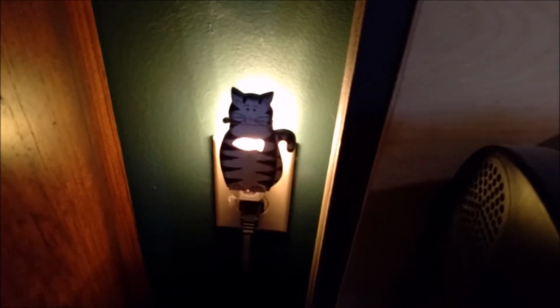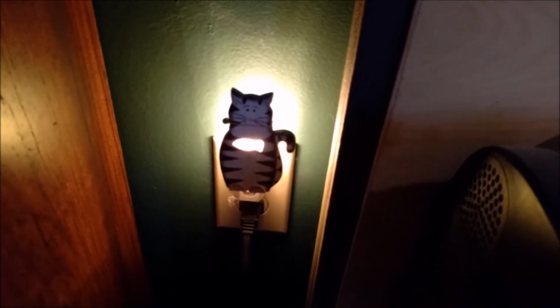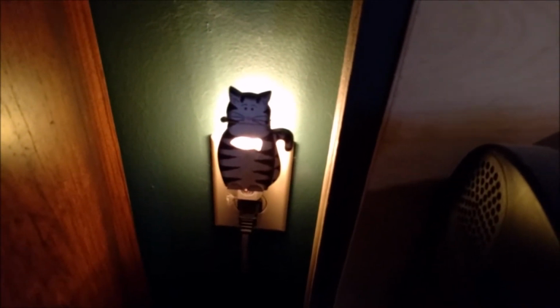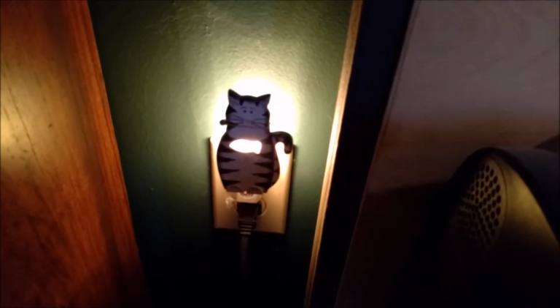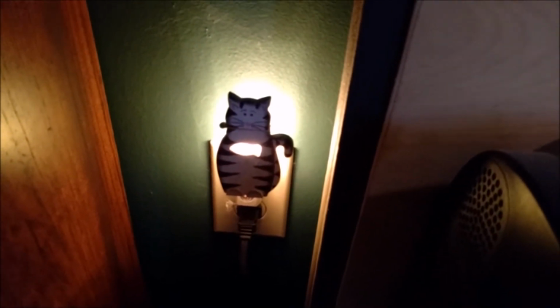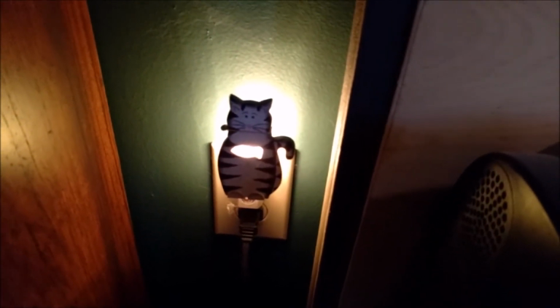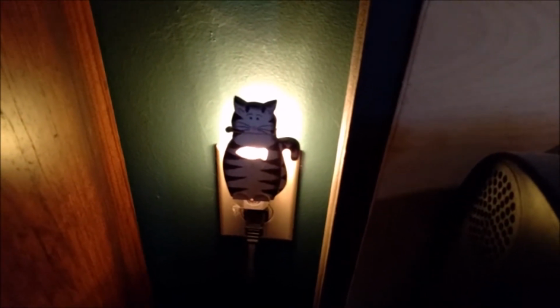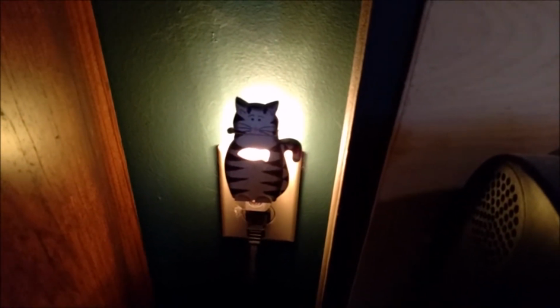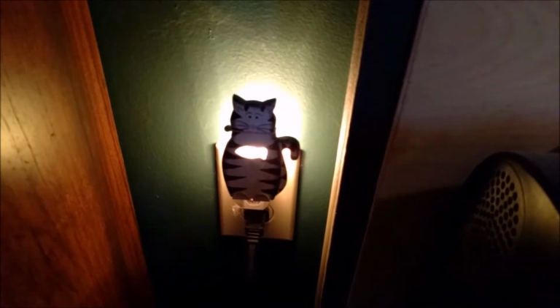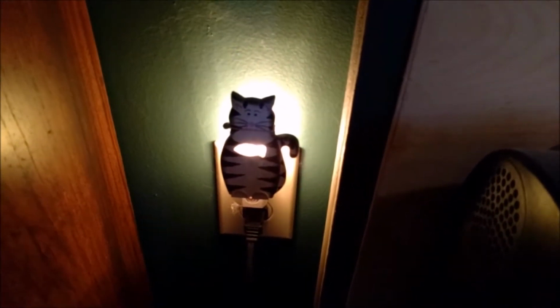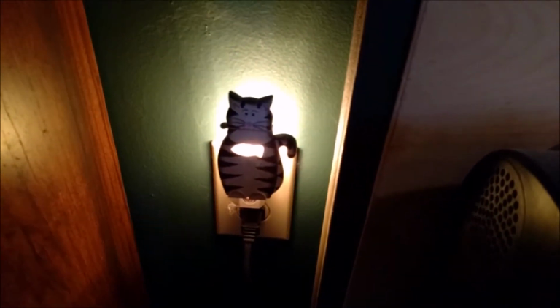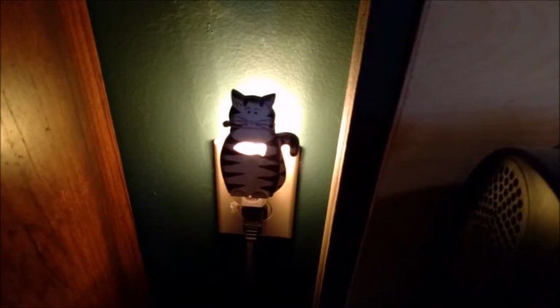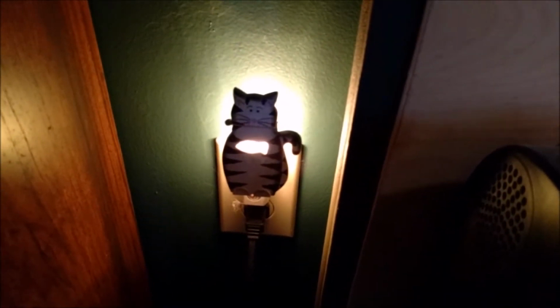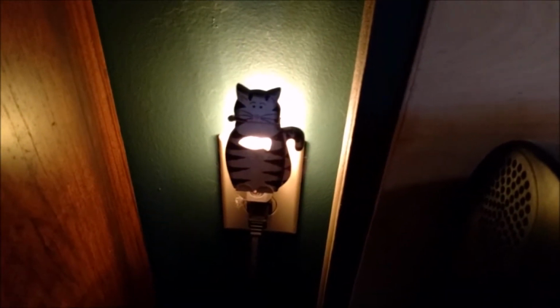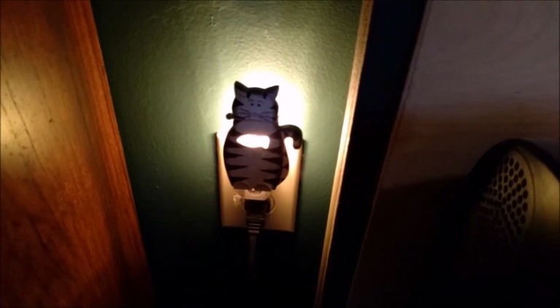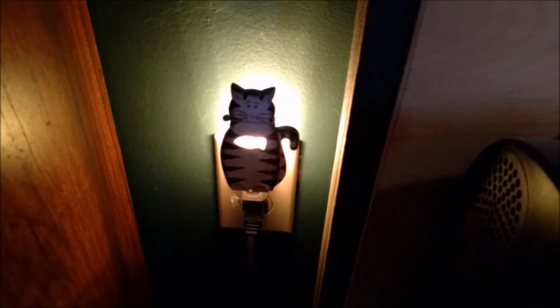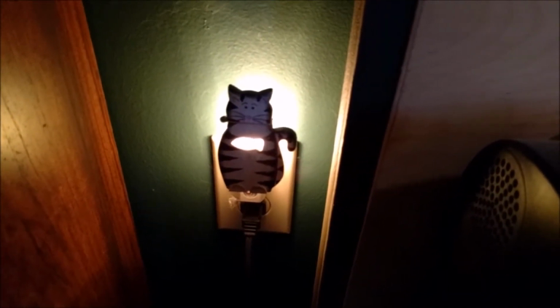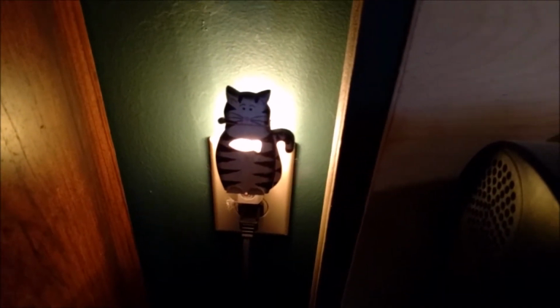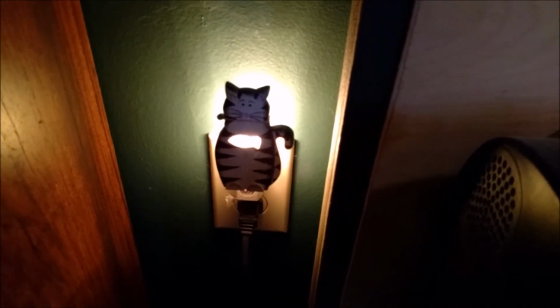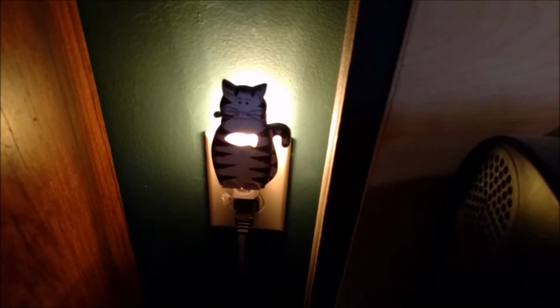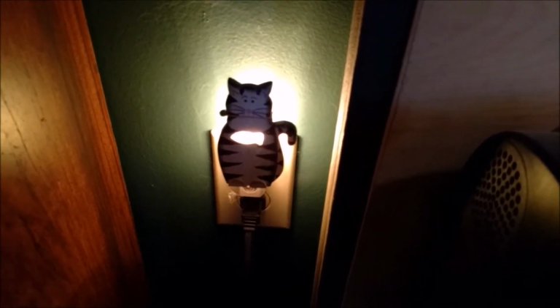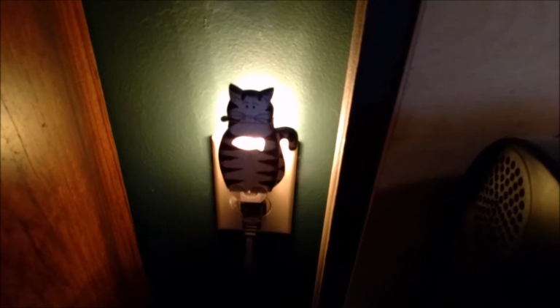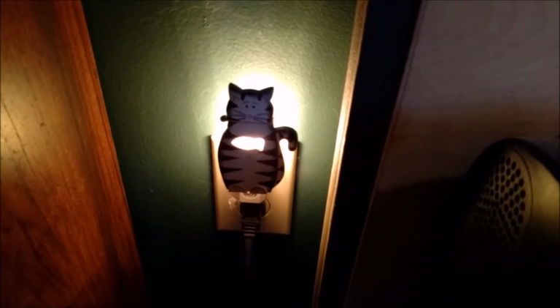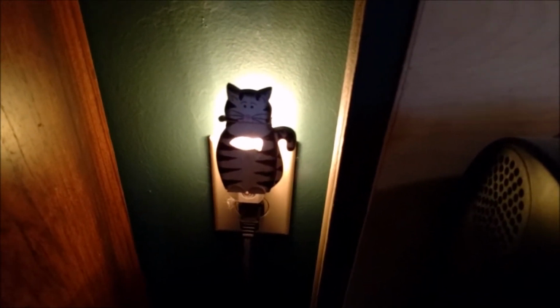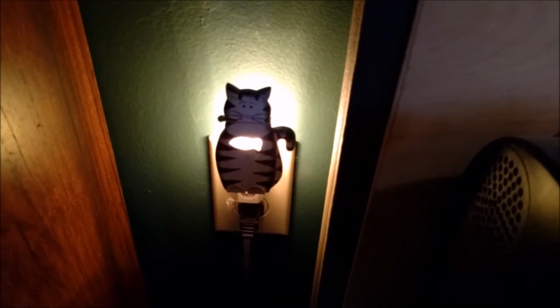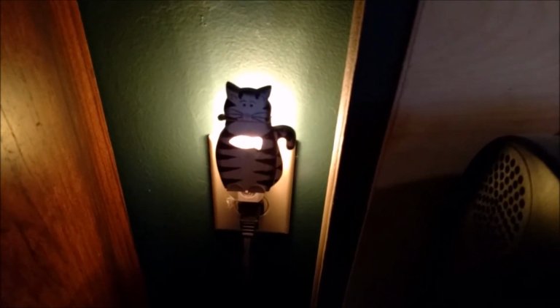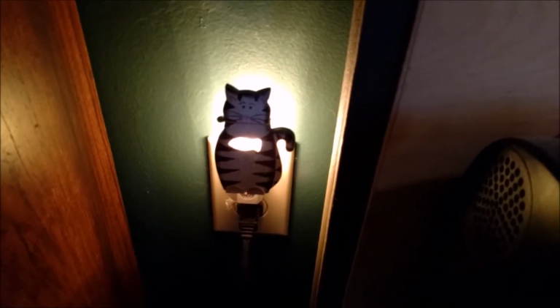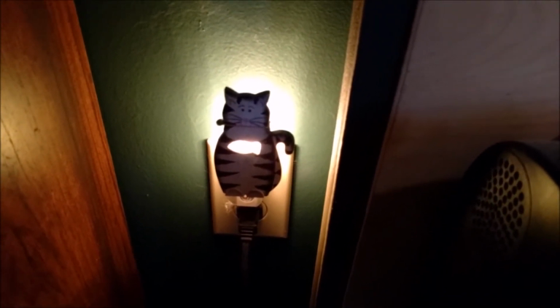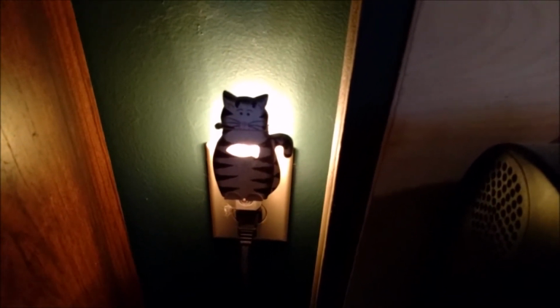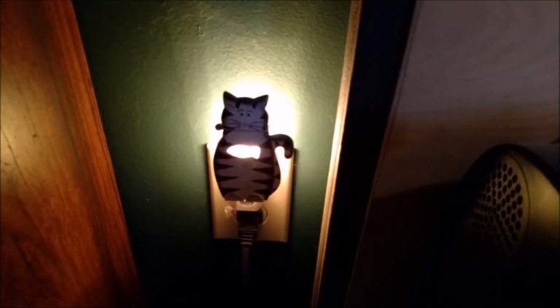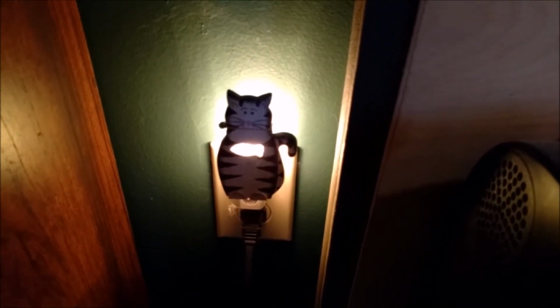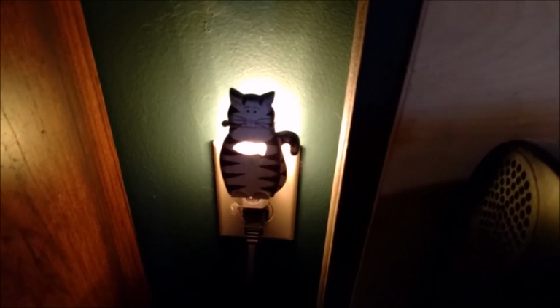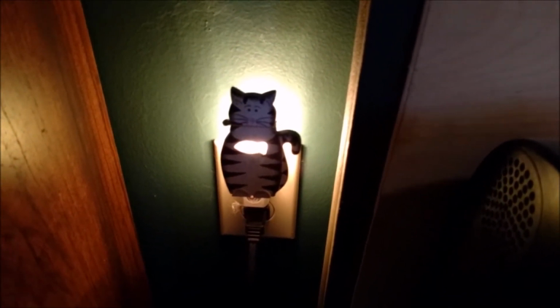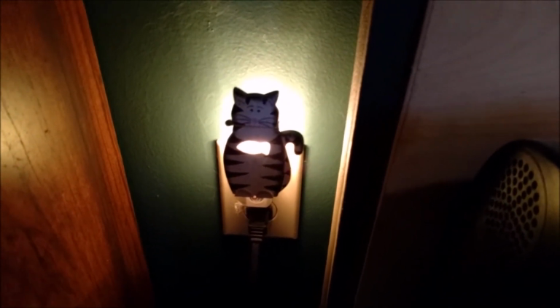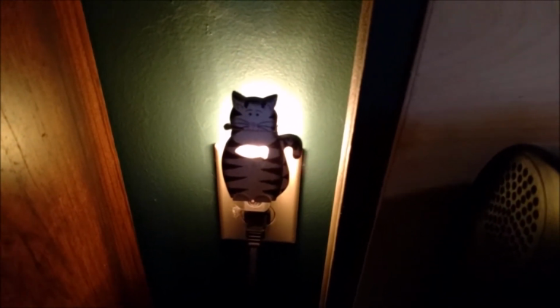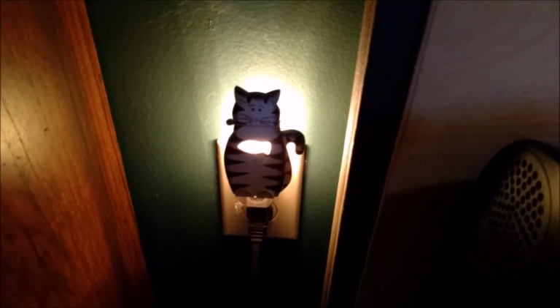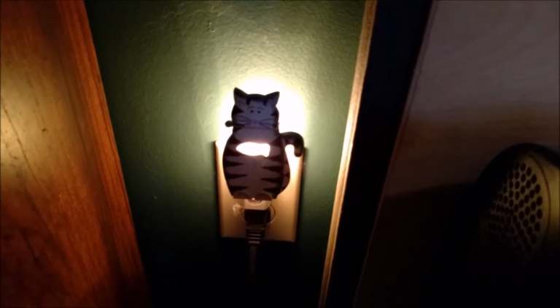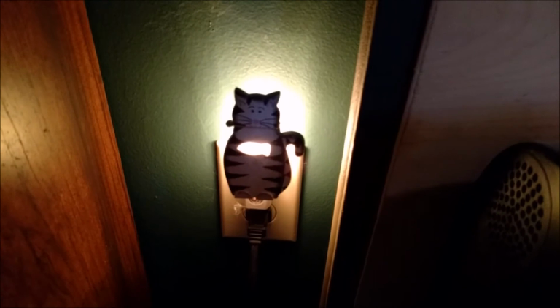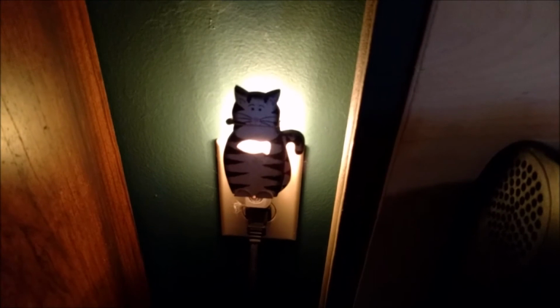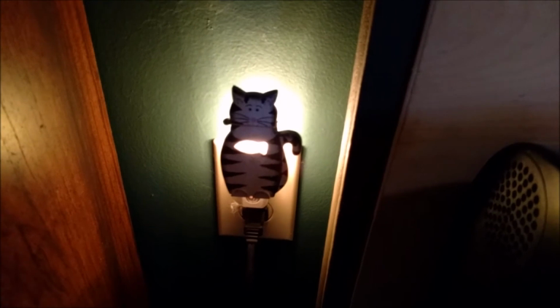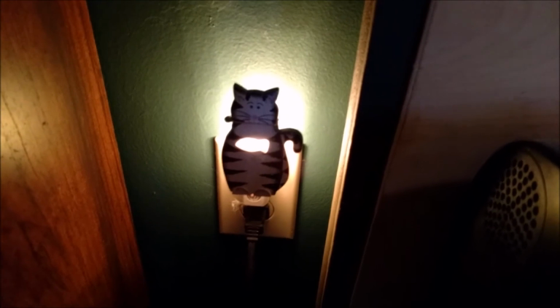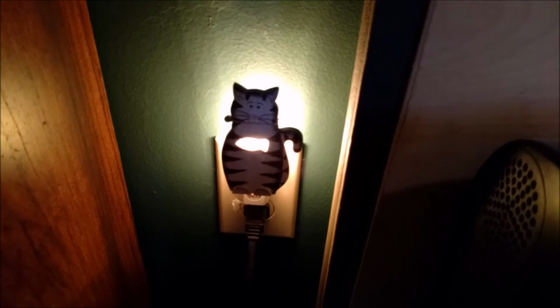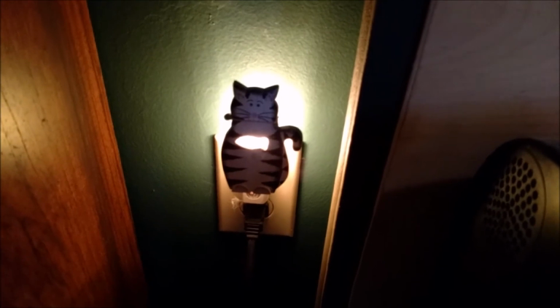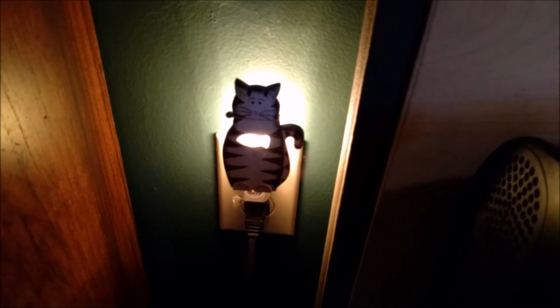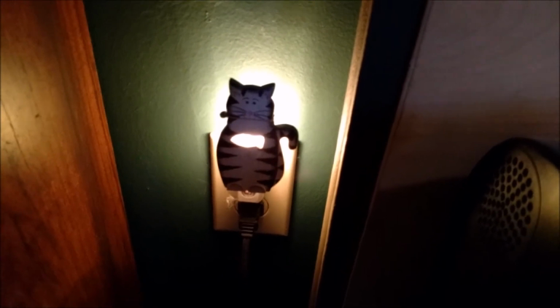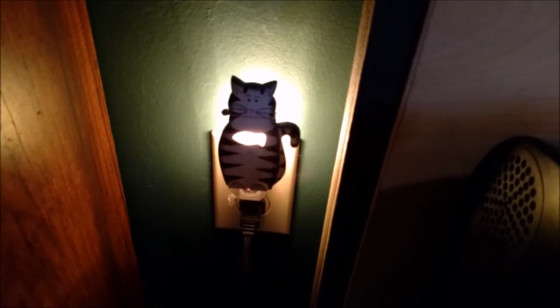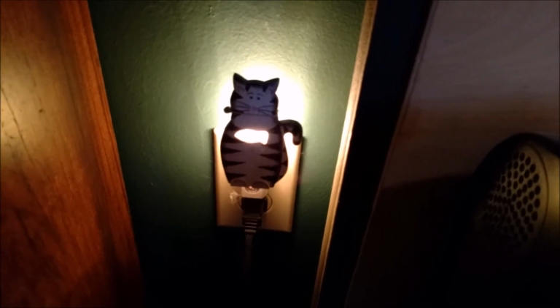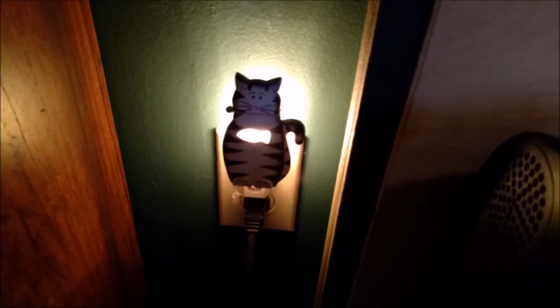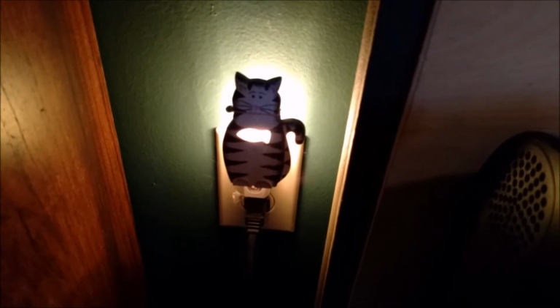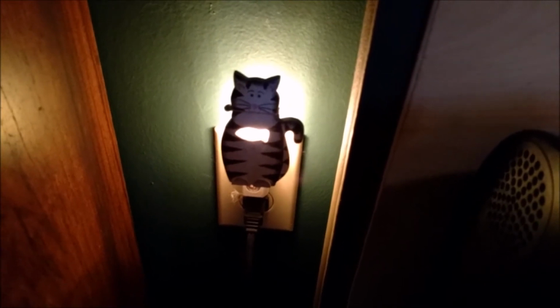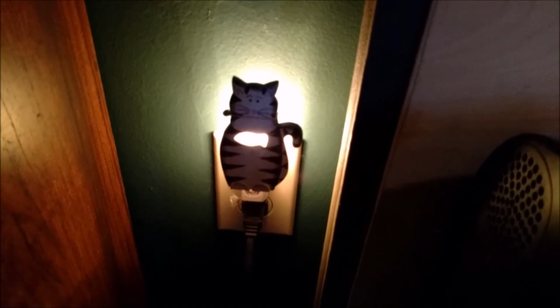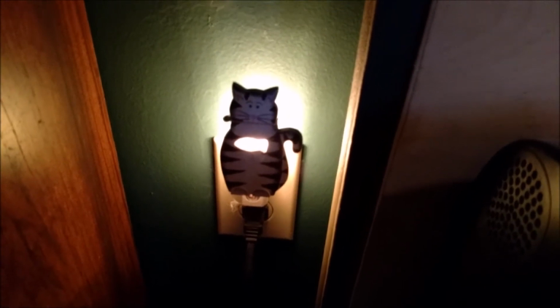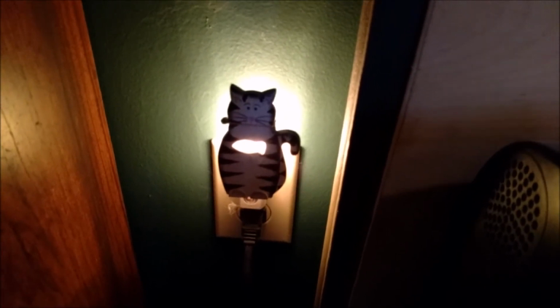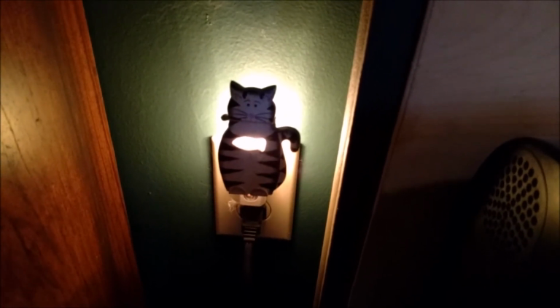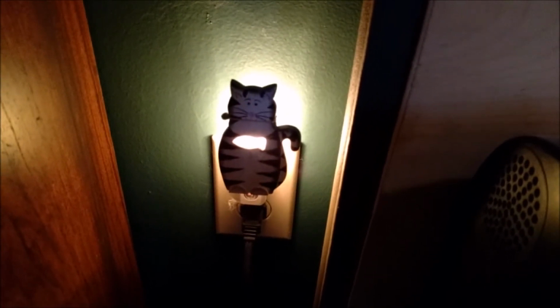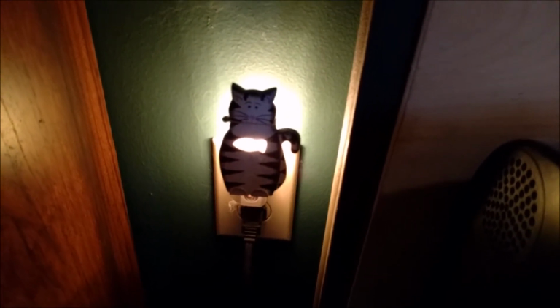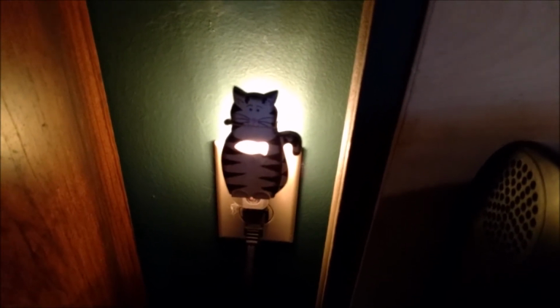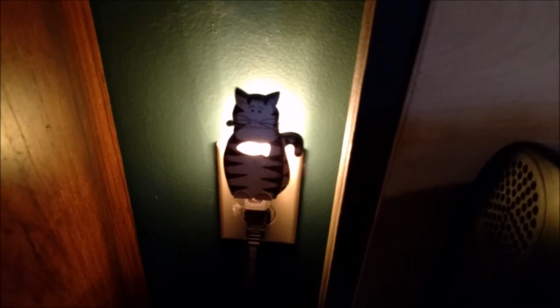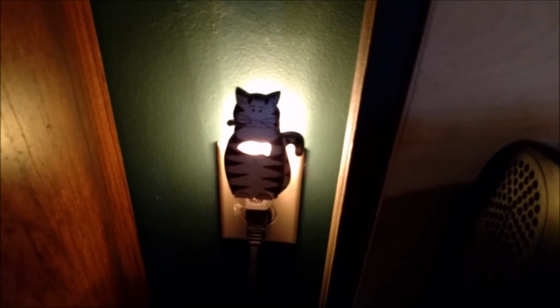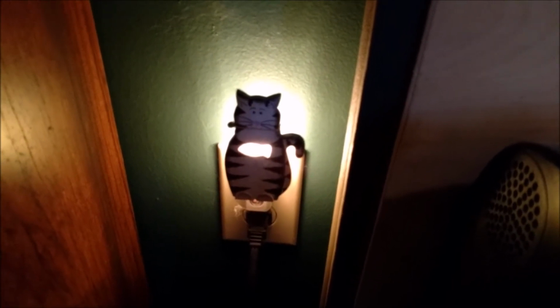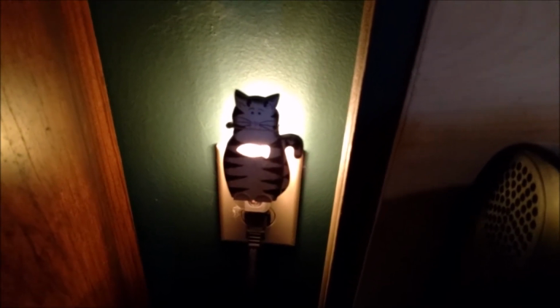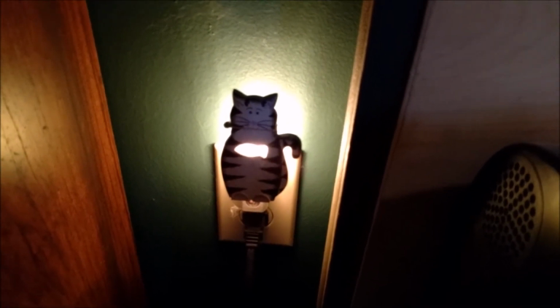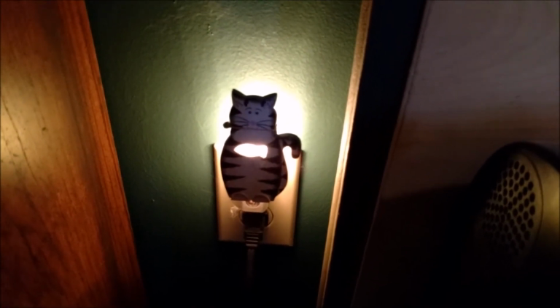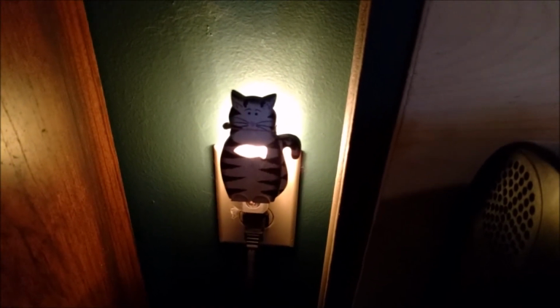These bulbs work great for it, so I'm going to give them five stars. Thanks.